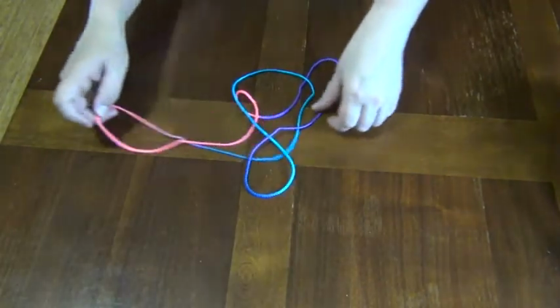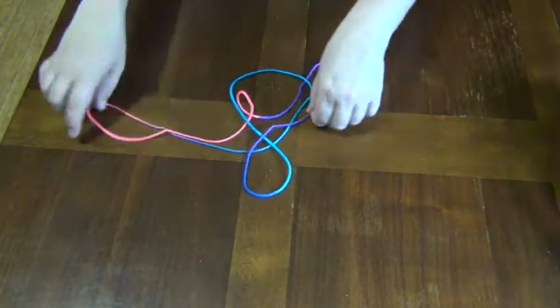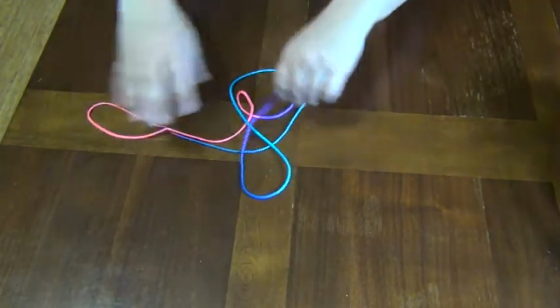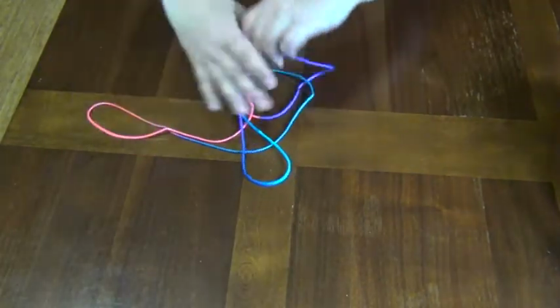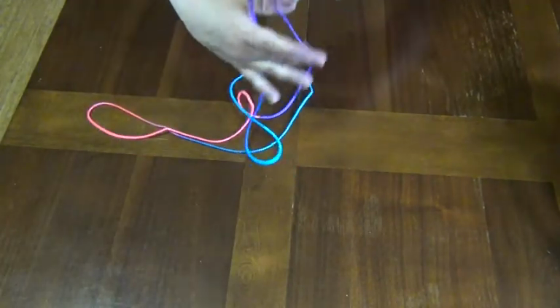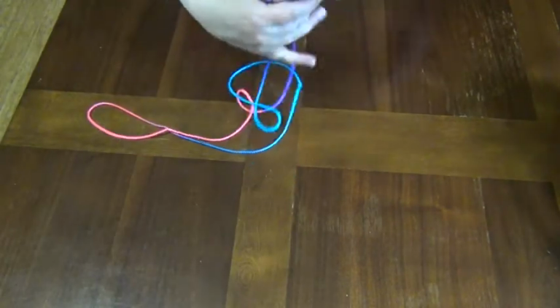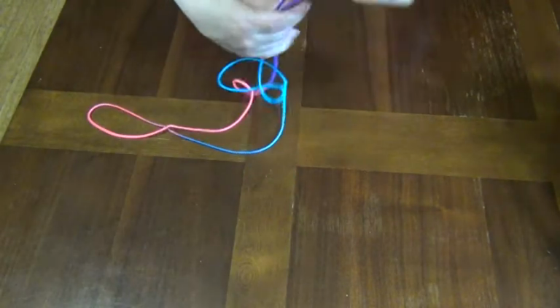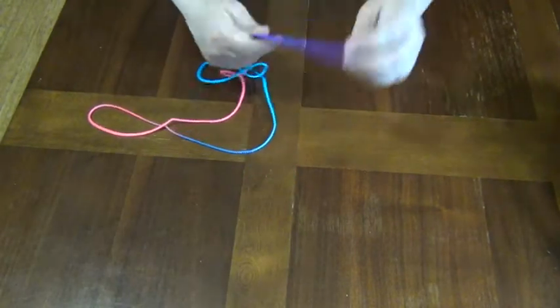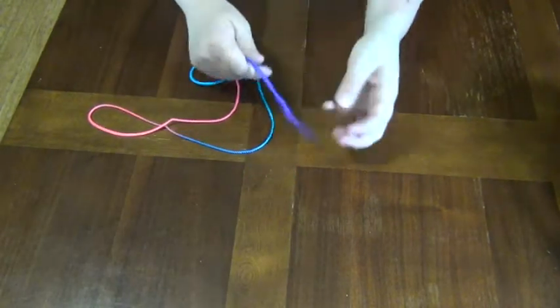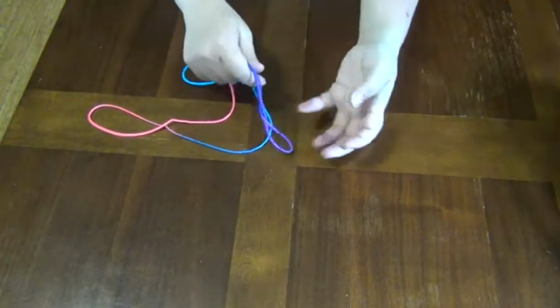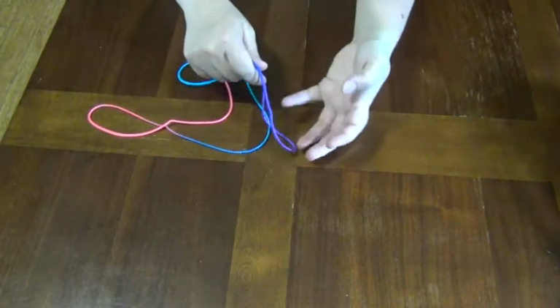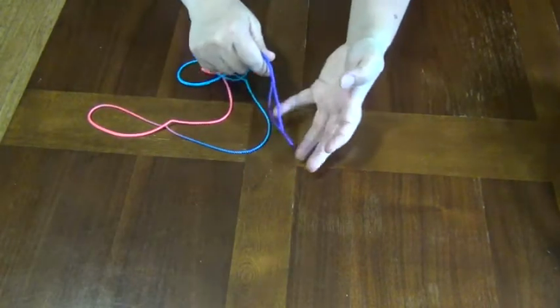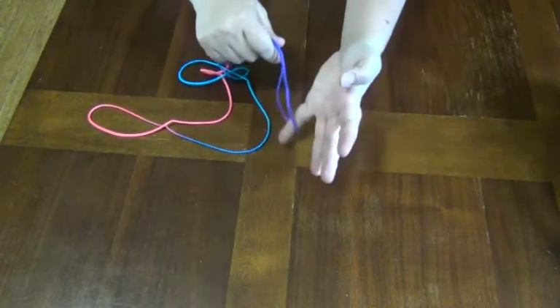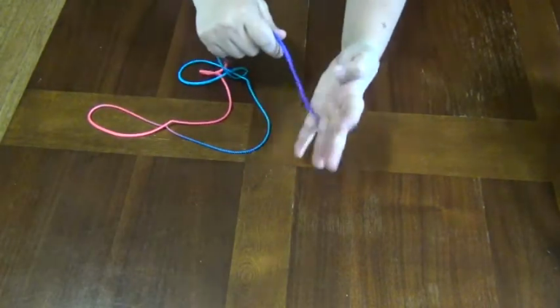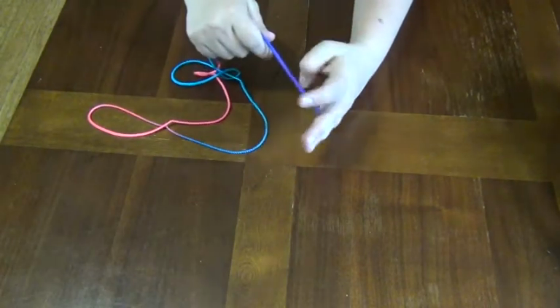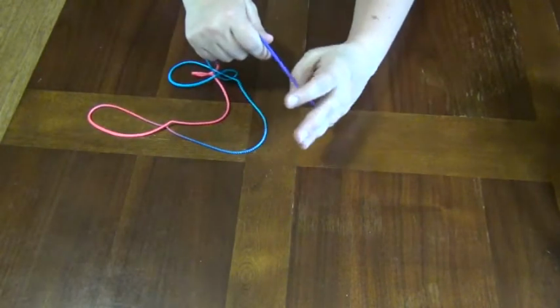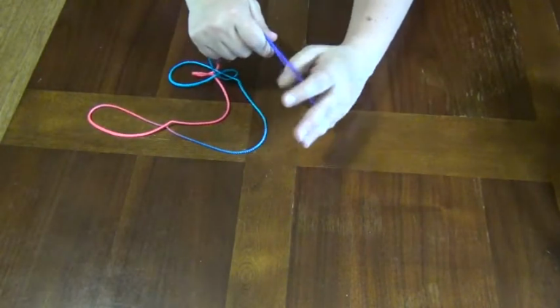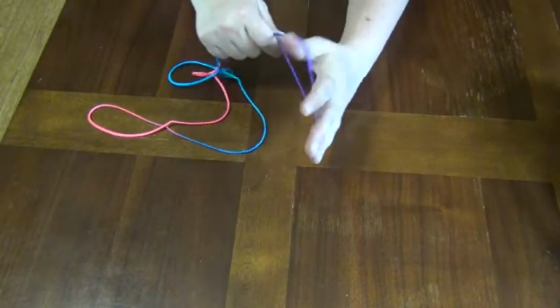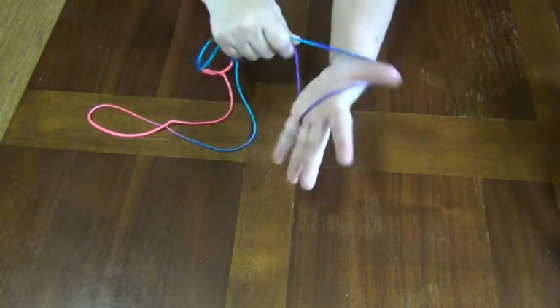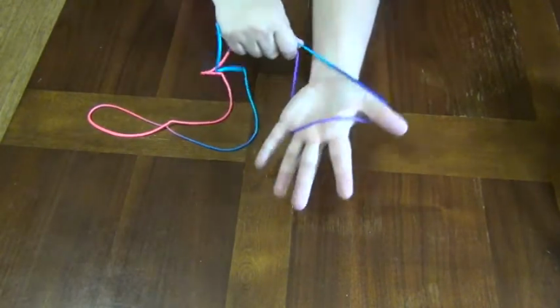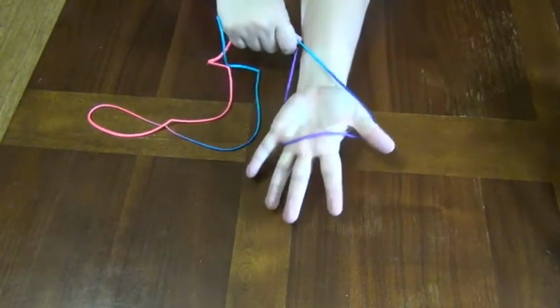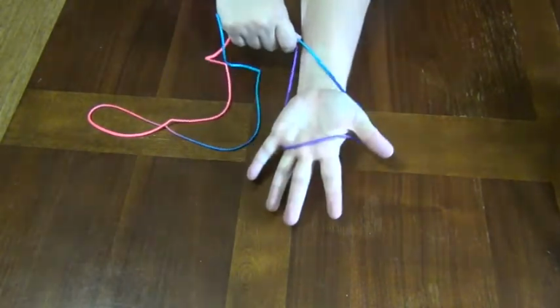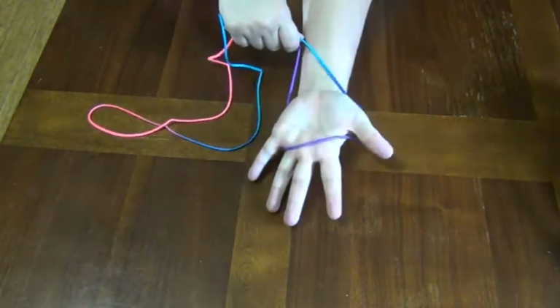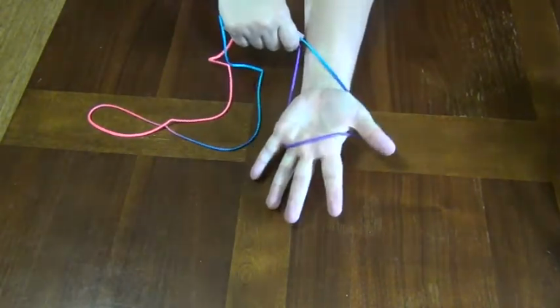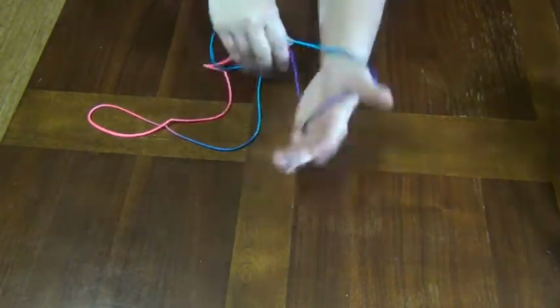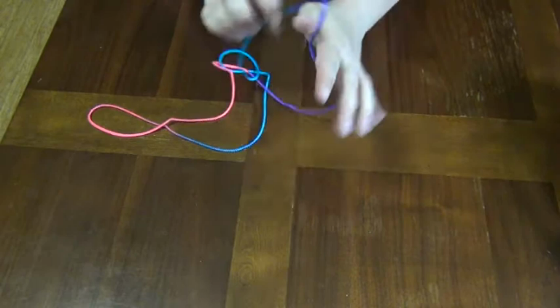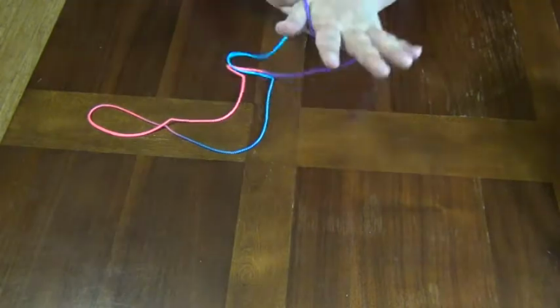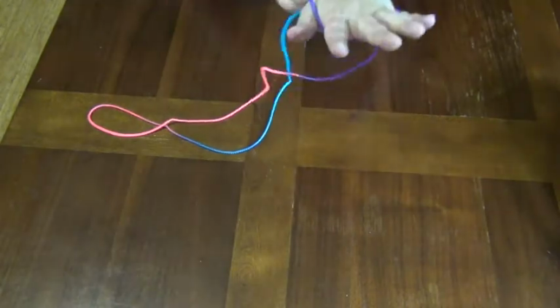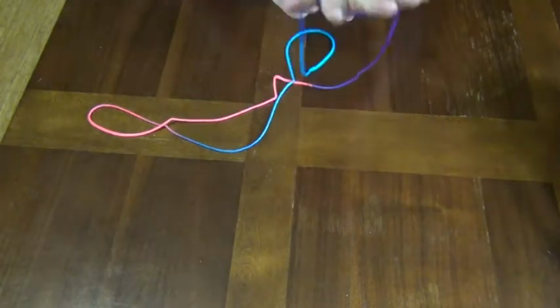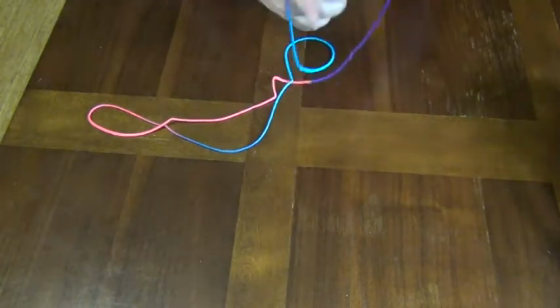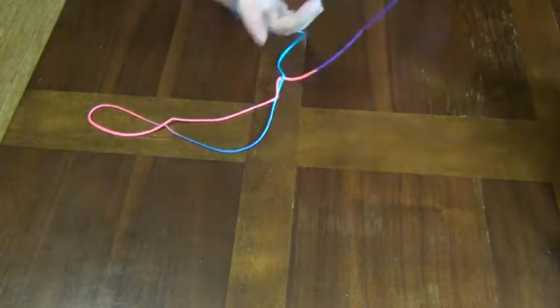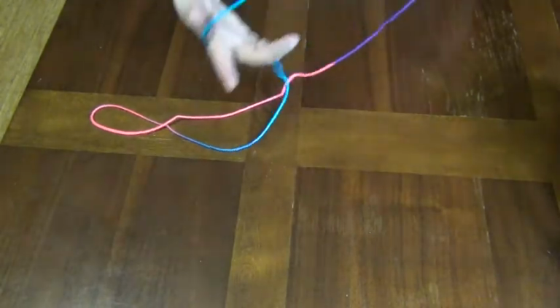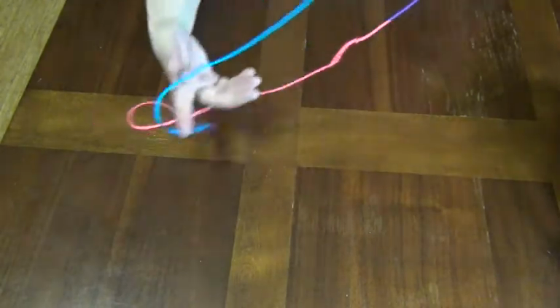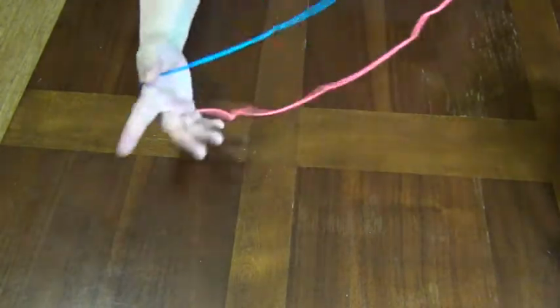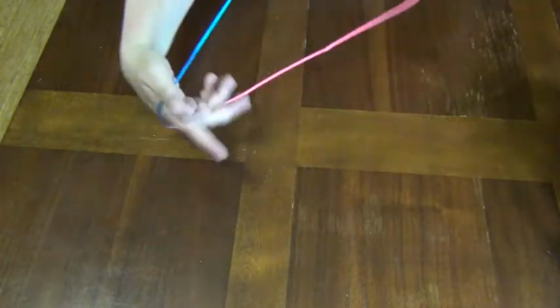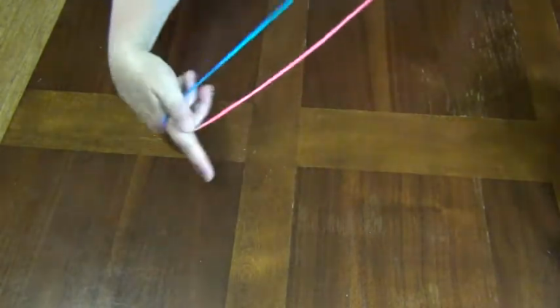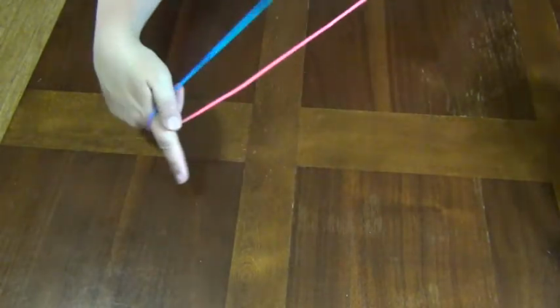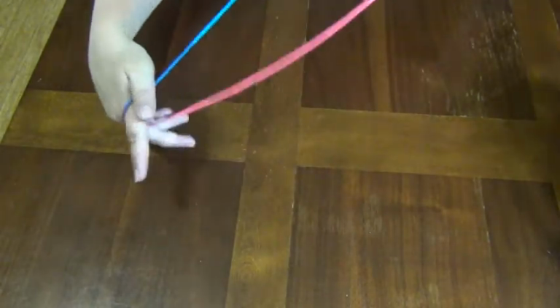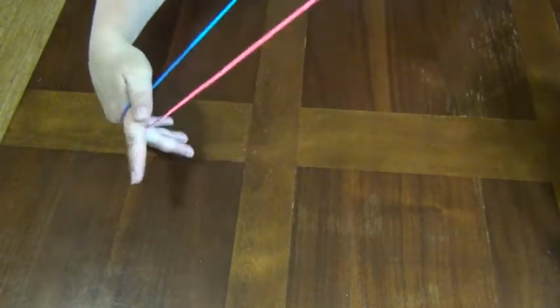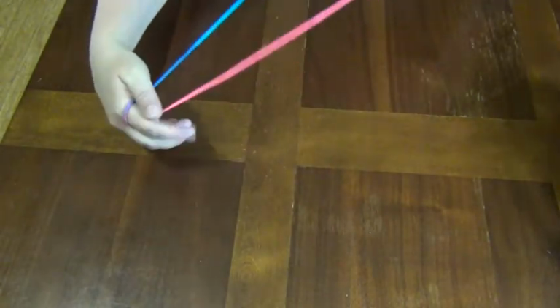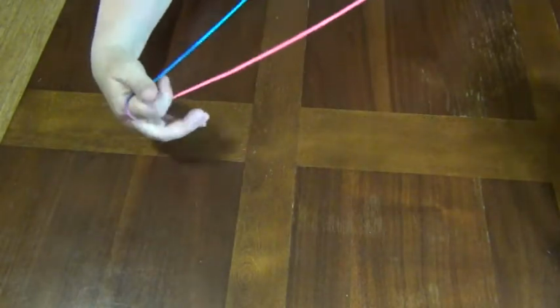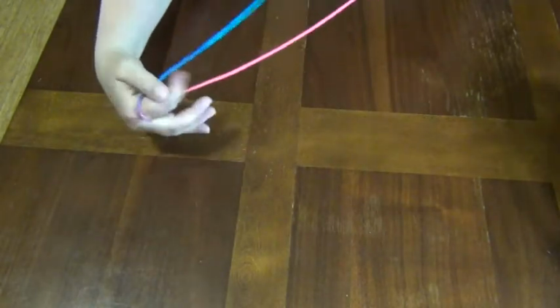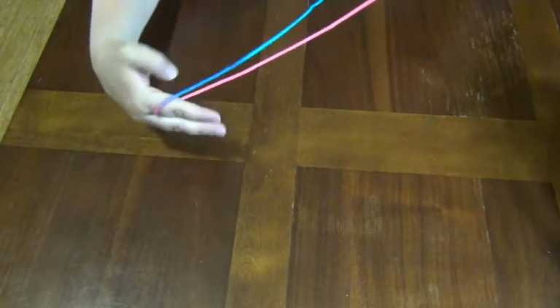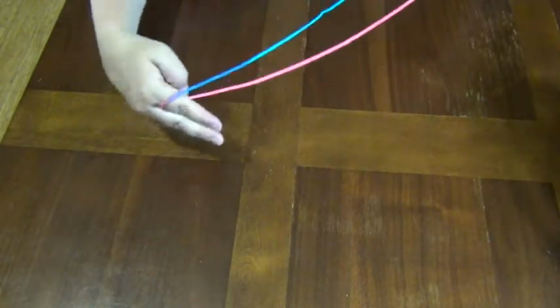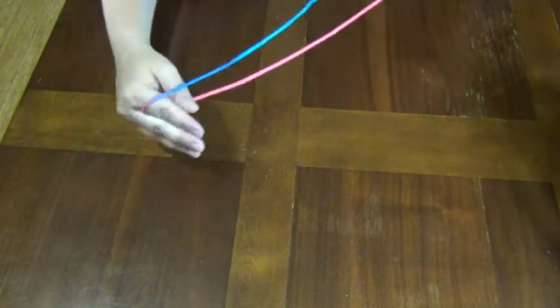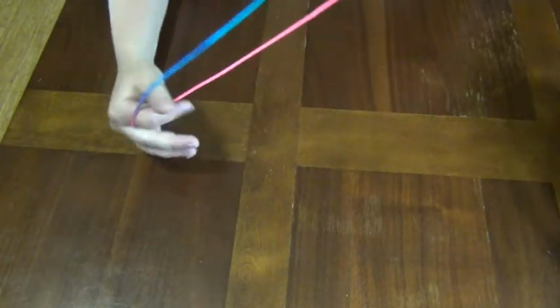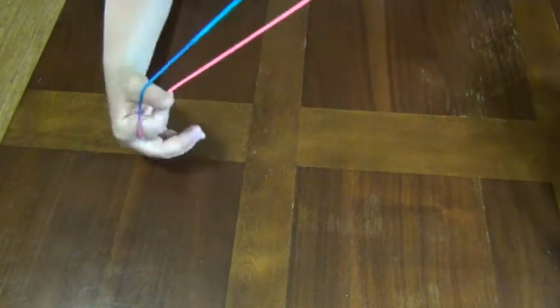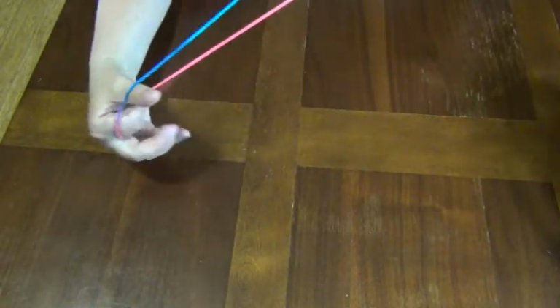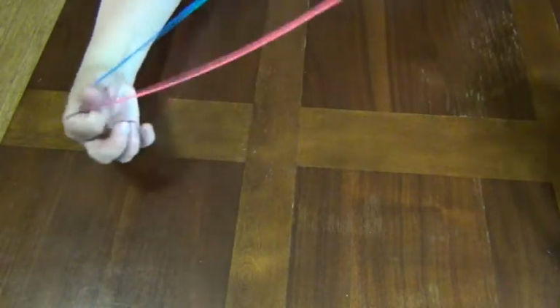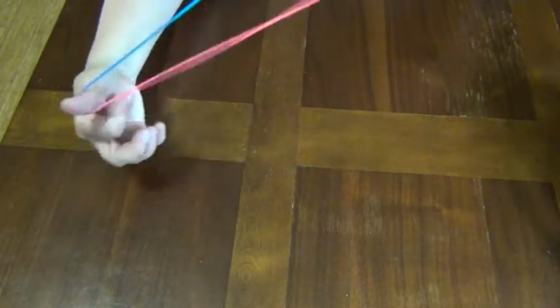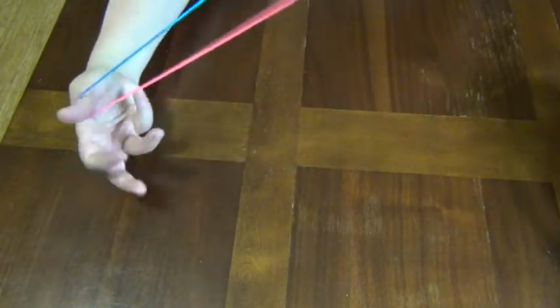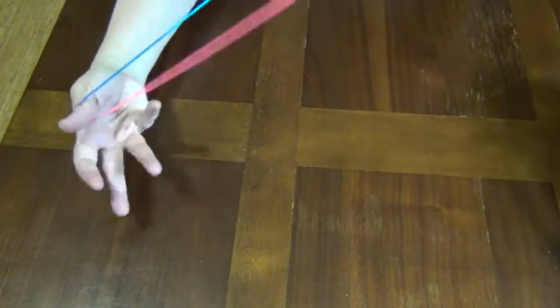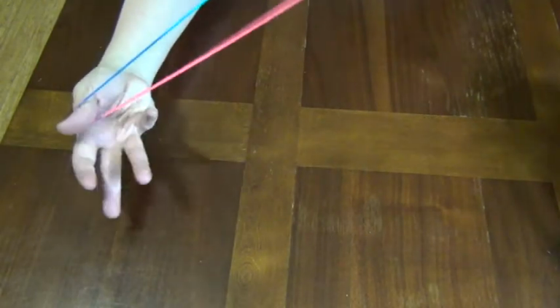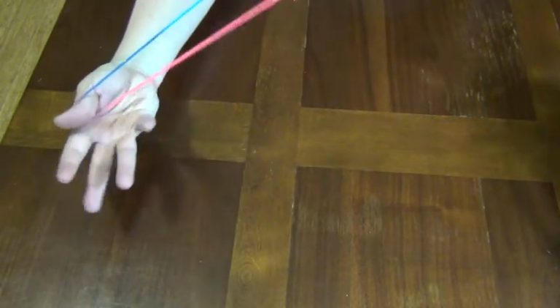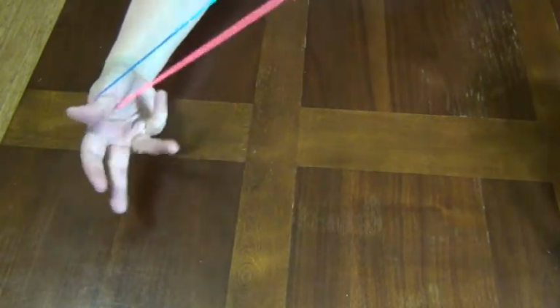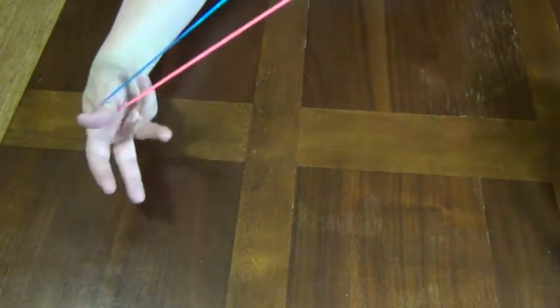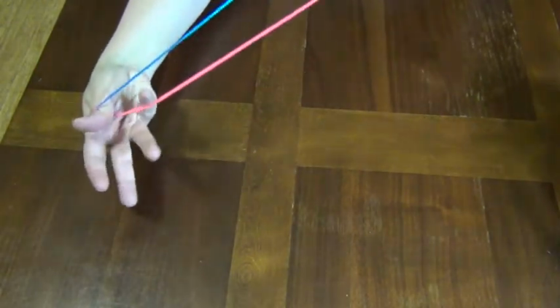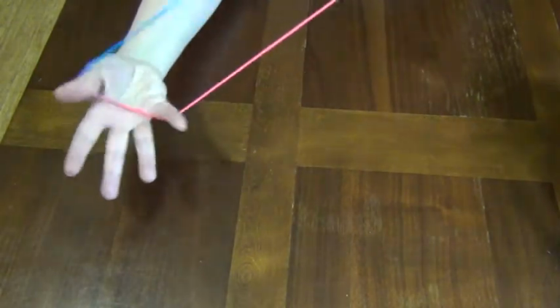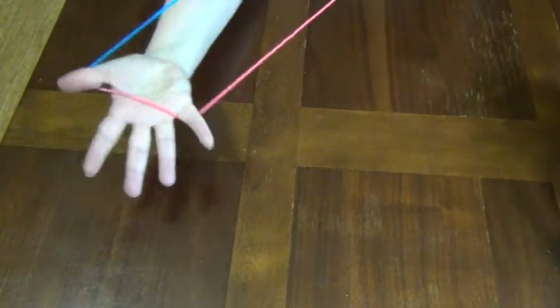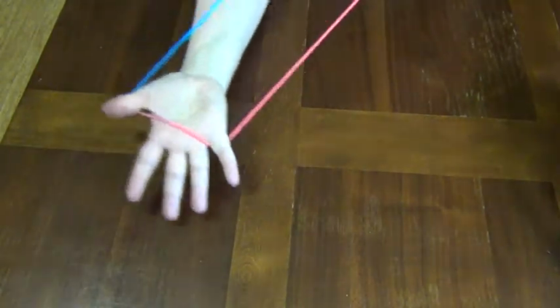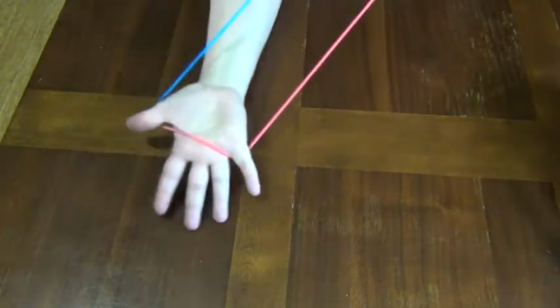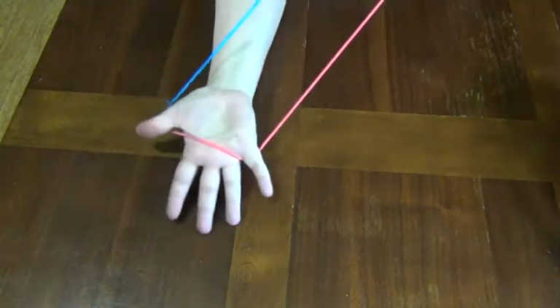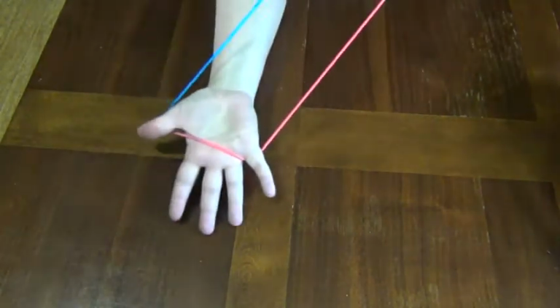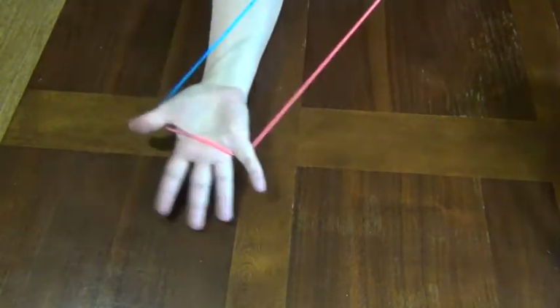Another thing you can do with your loop of string is create these interesting shapes. This one is called Witch's Broom.